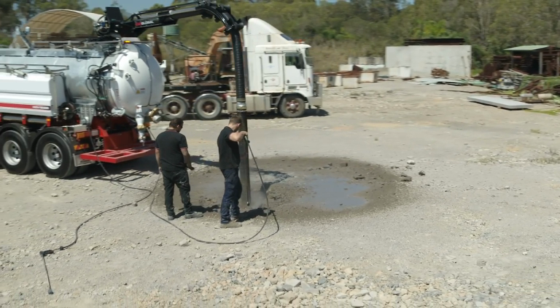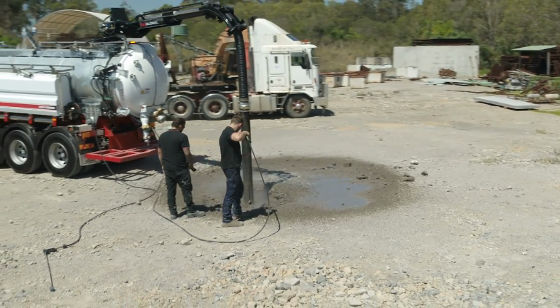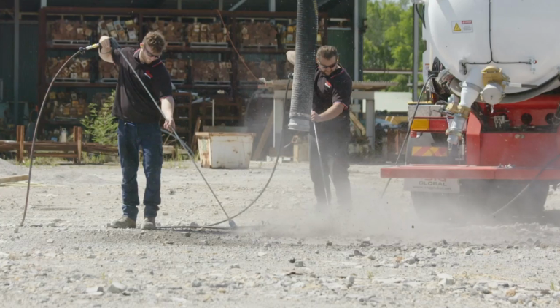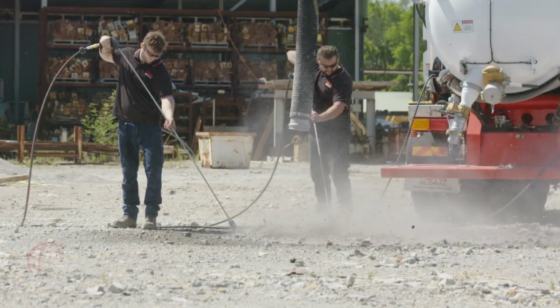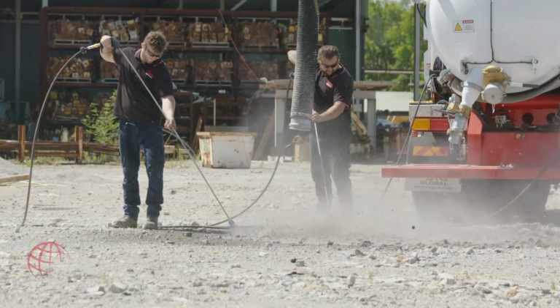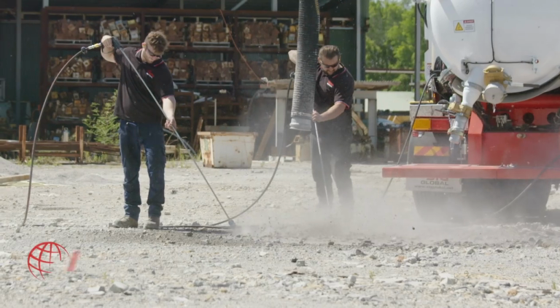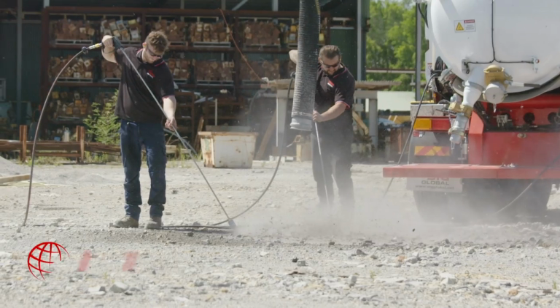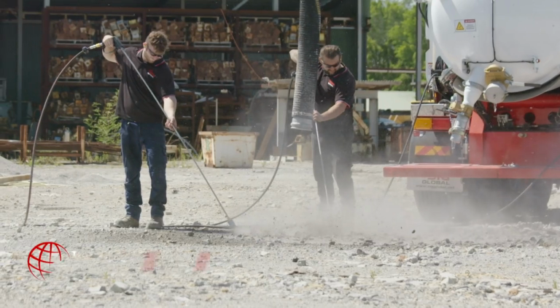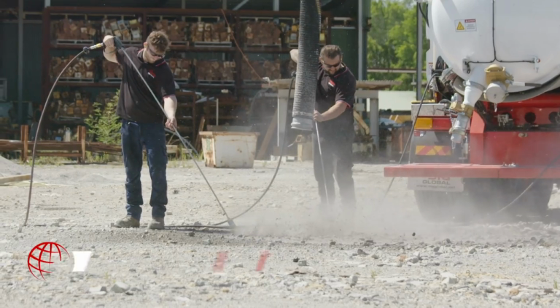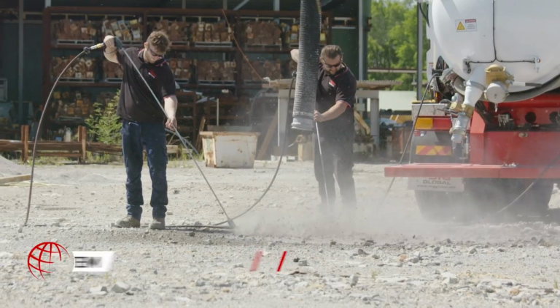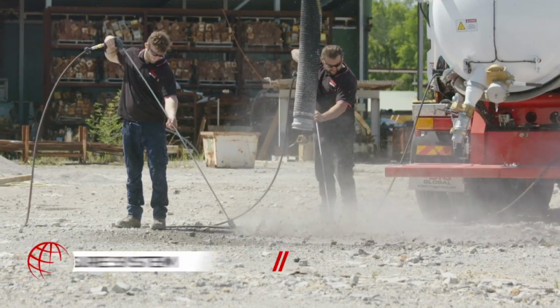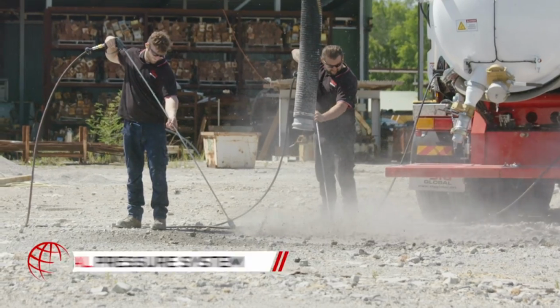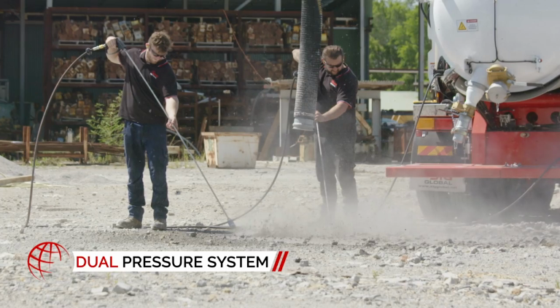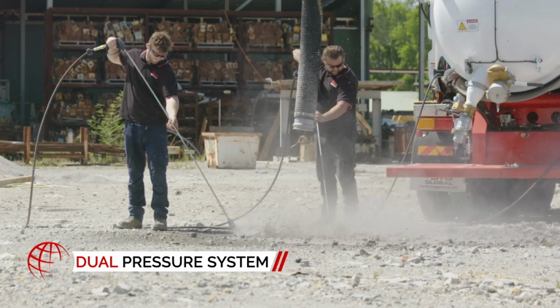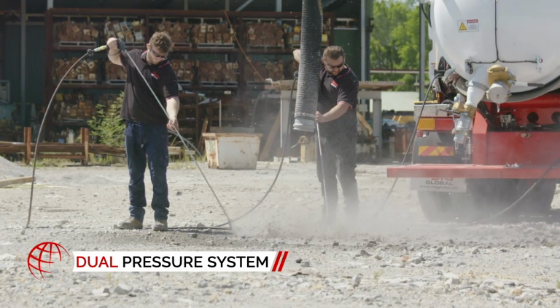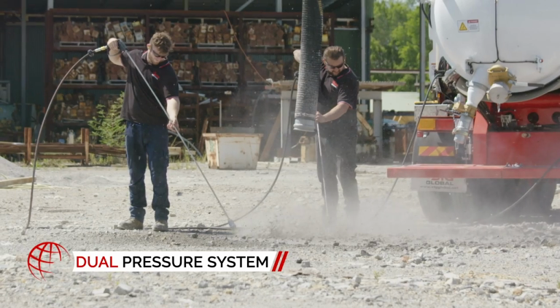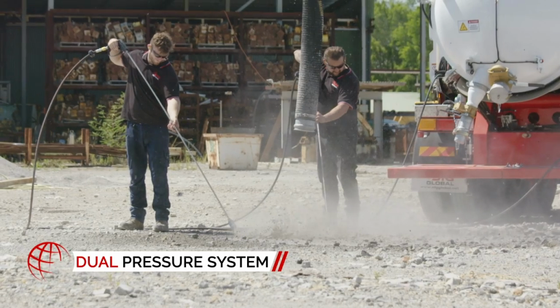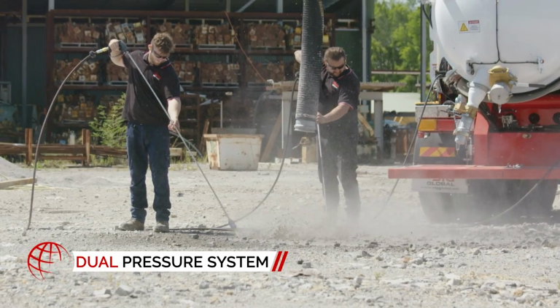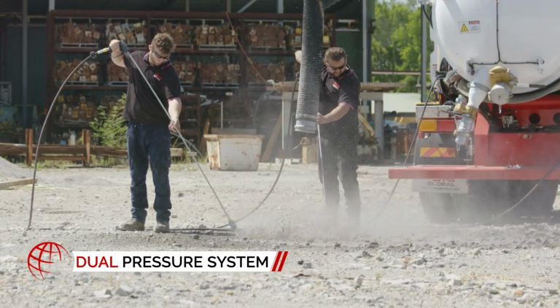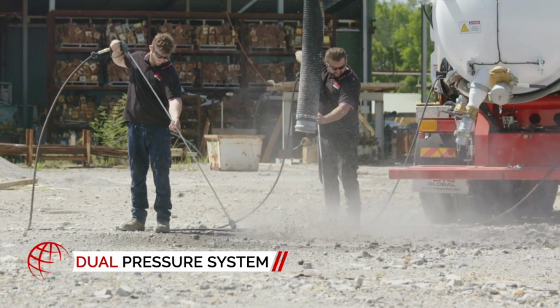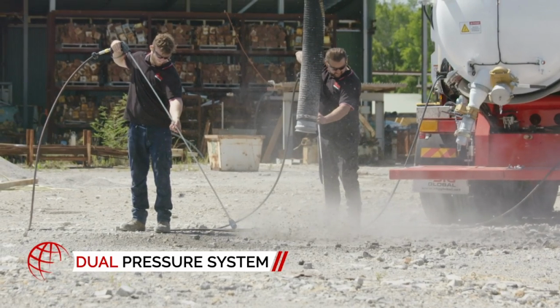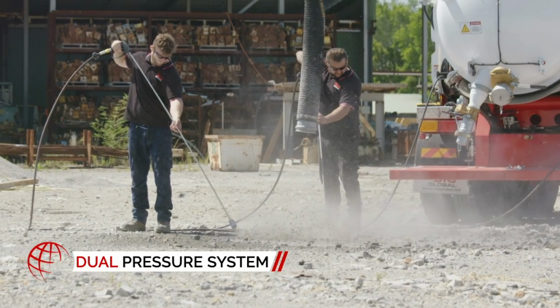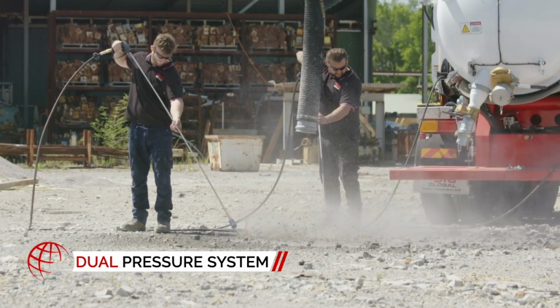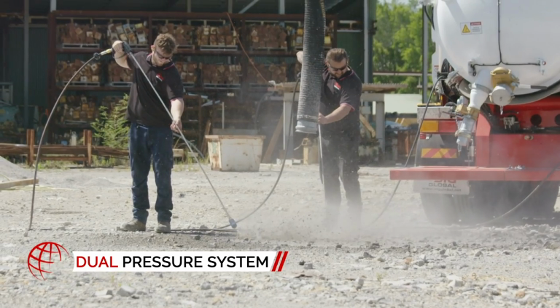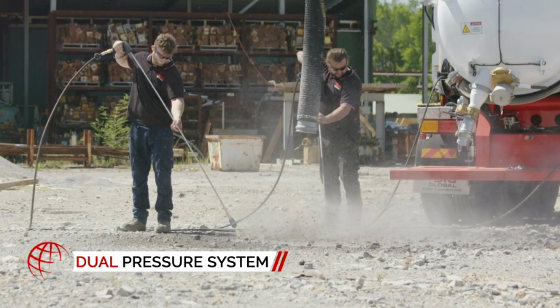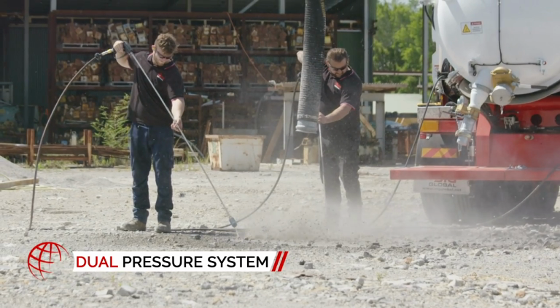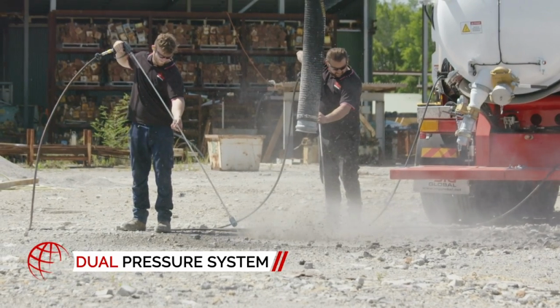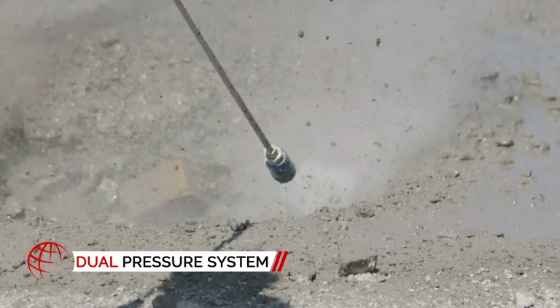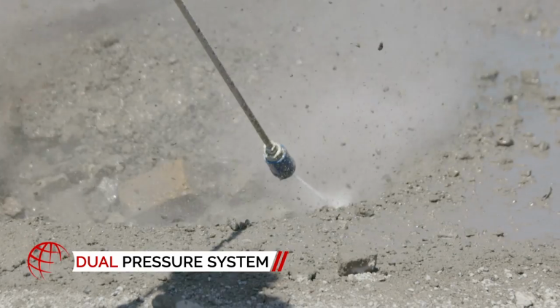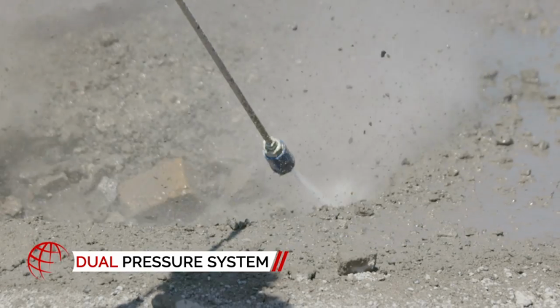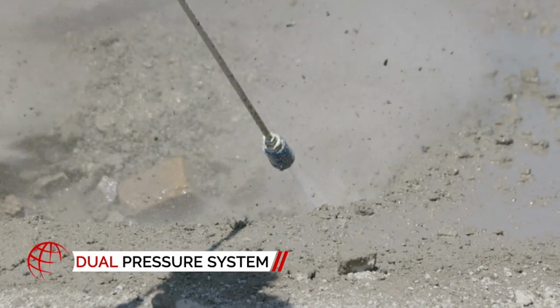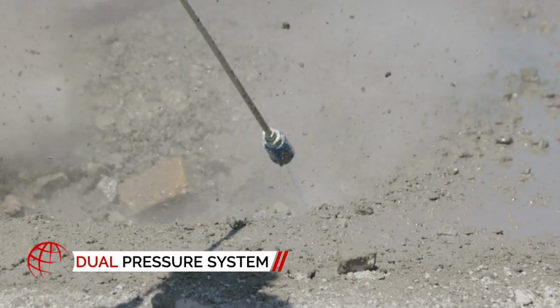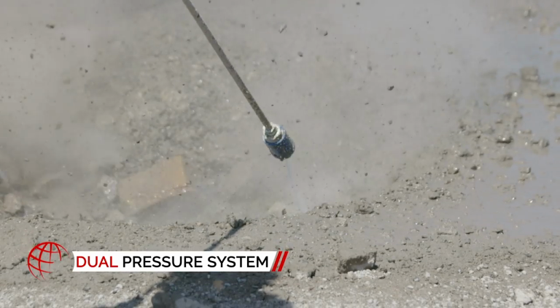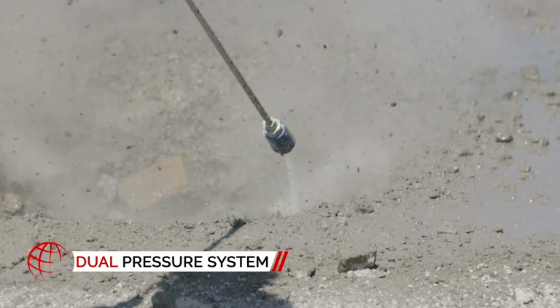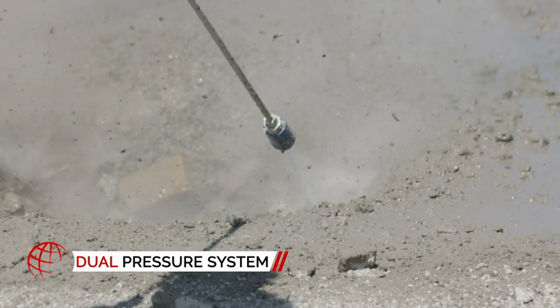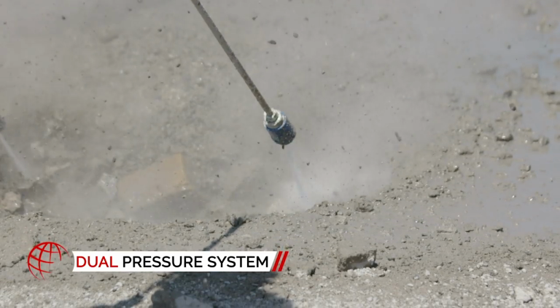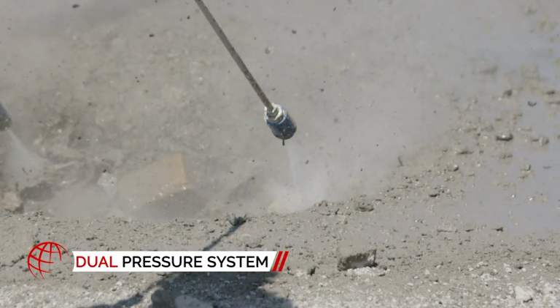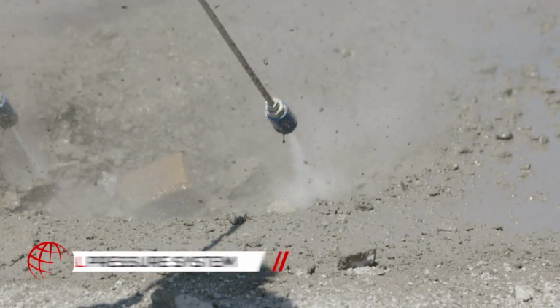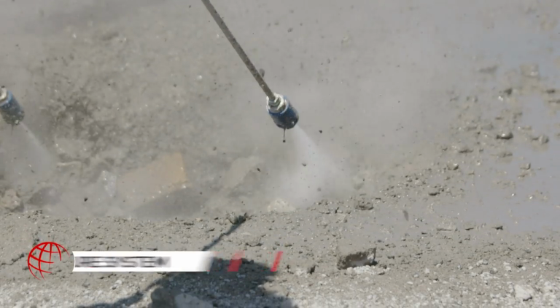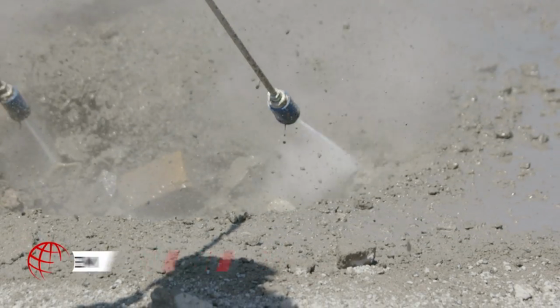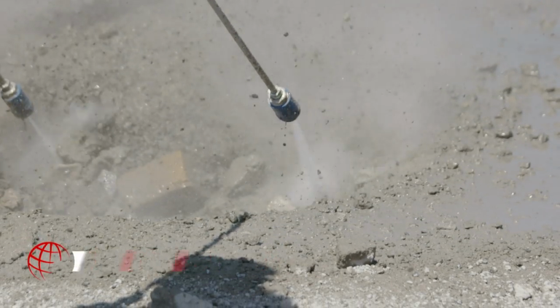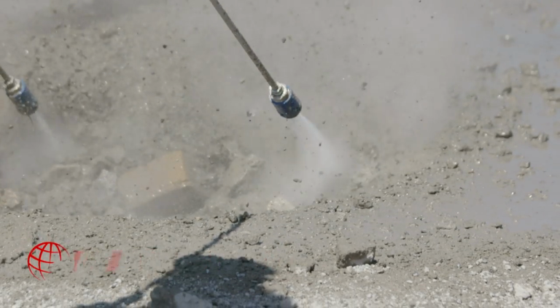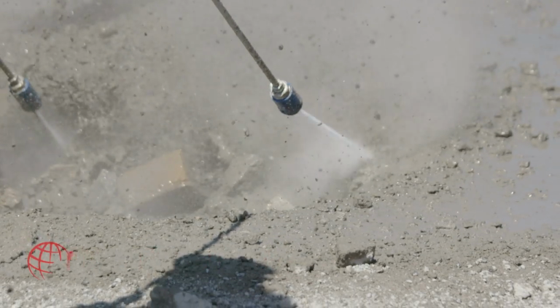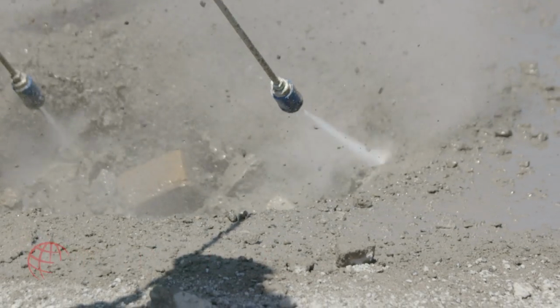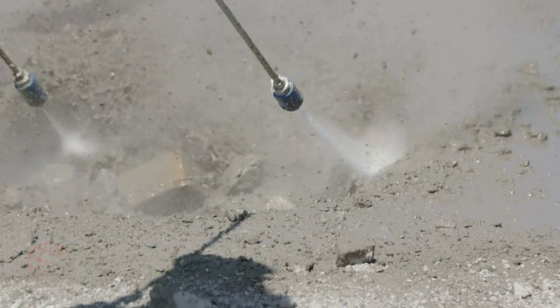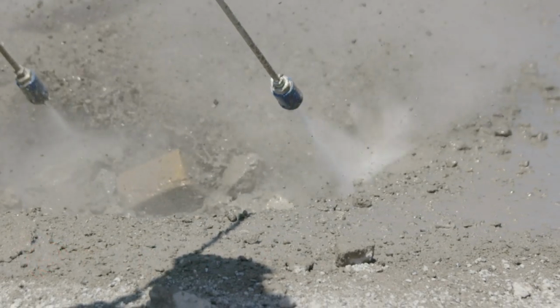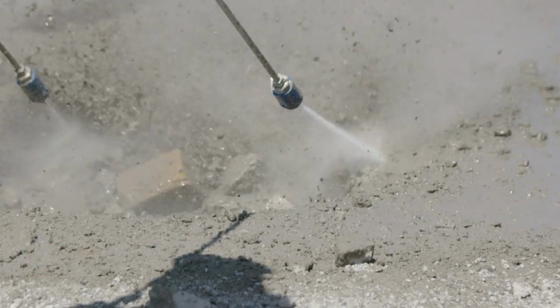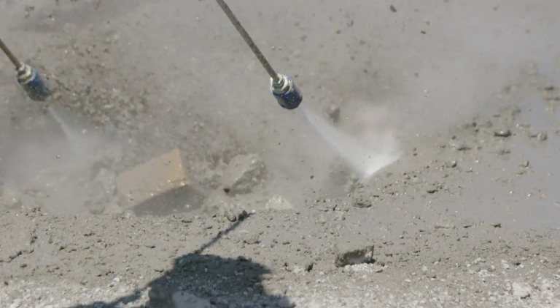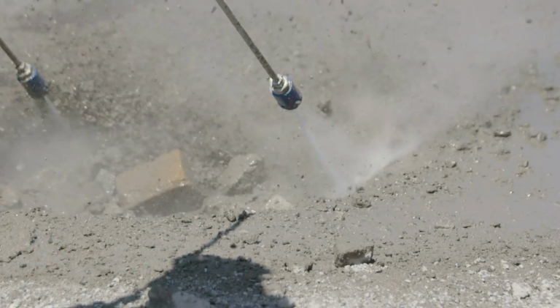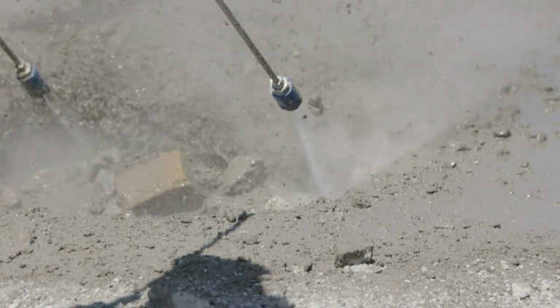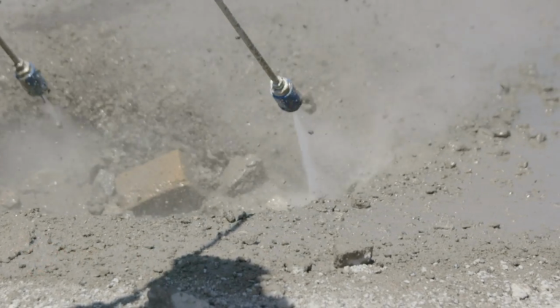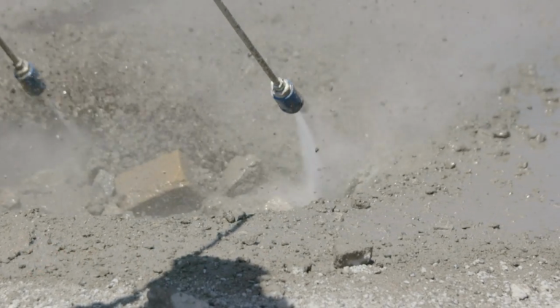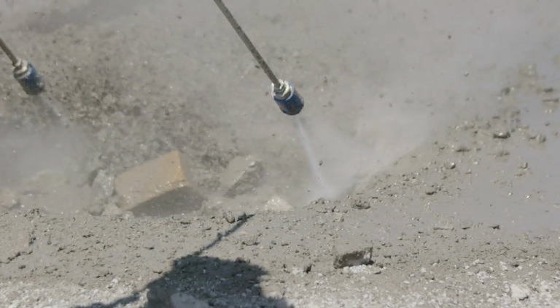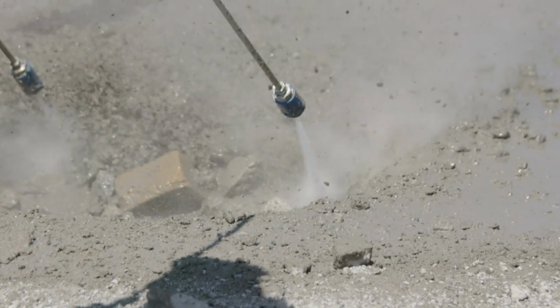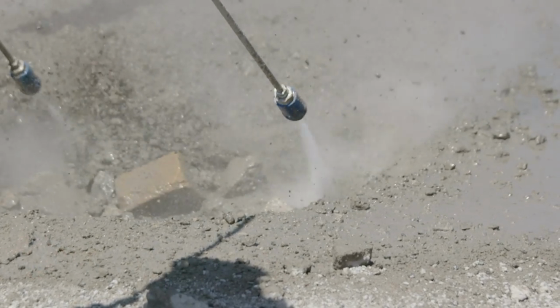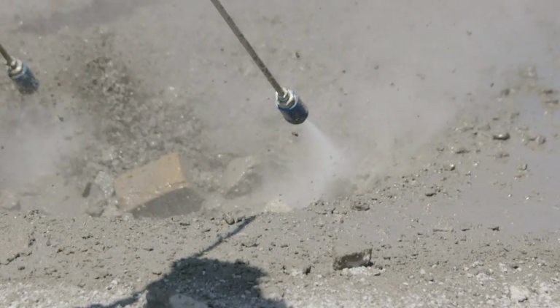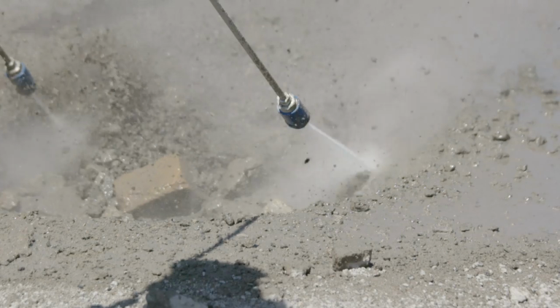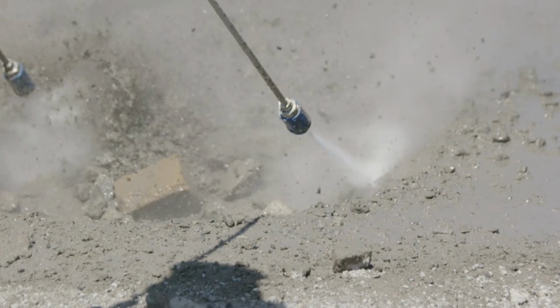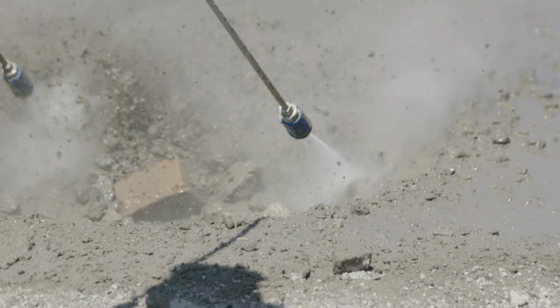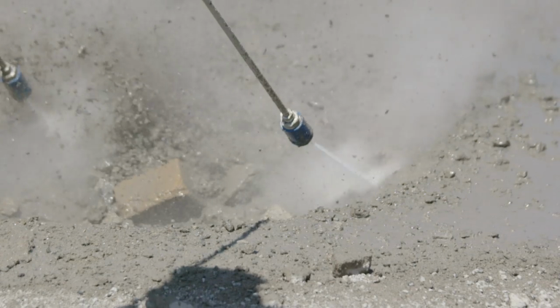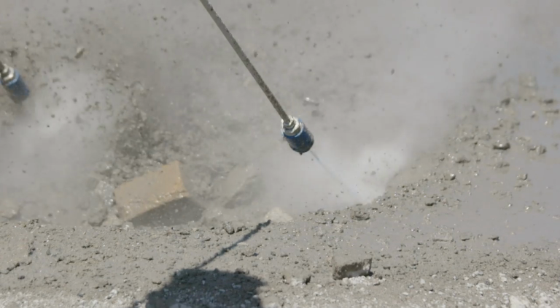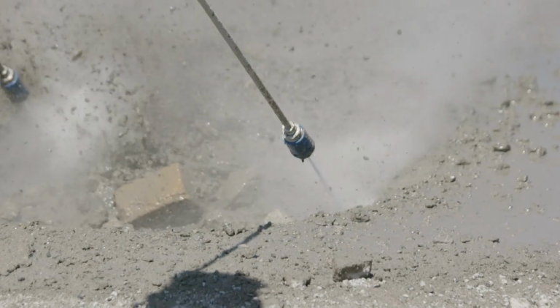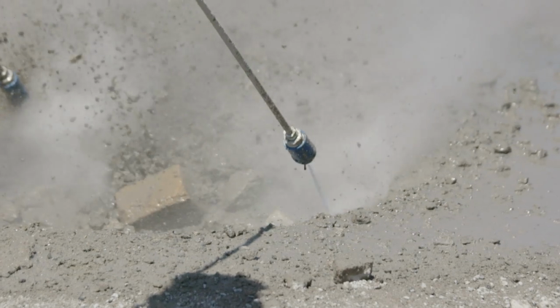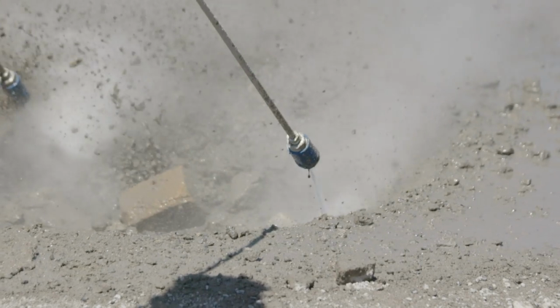The versatility of dual pressure washer pump systems gives the HDV 16,000 the guarantee to get the job done.